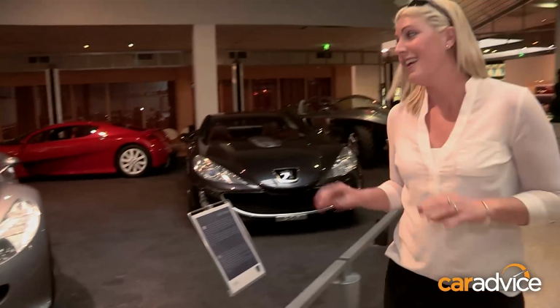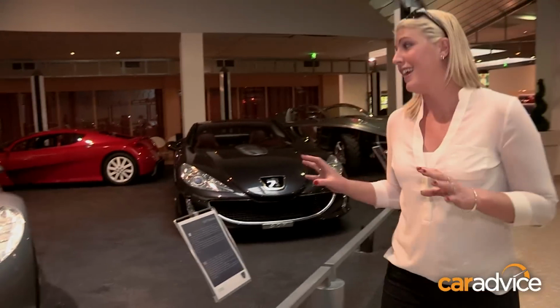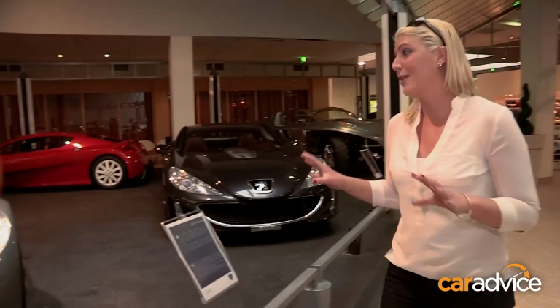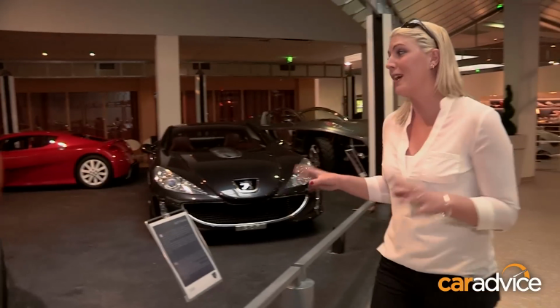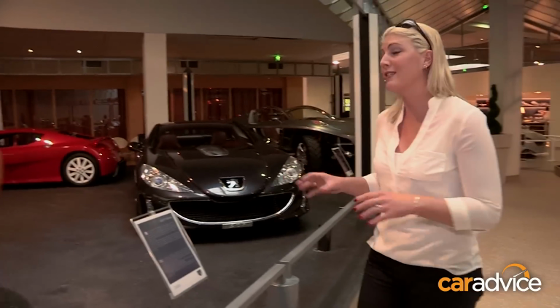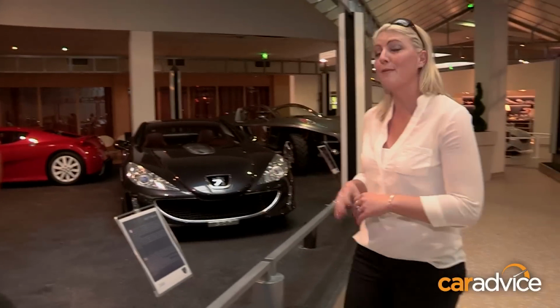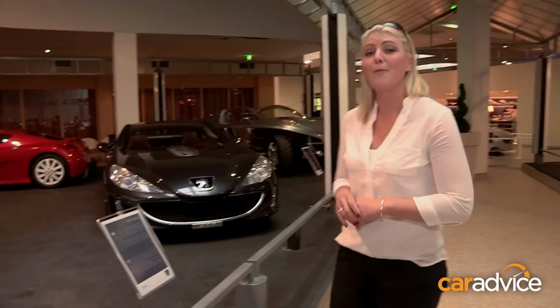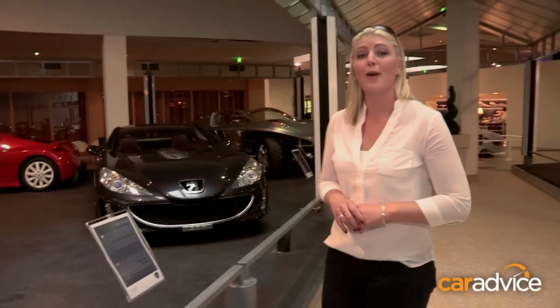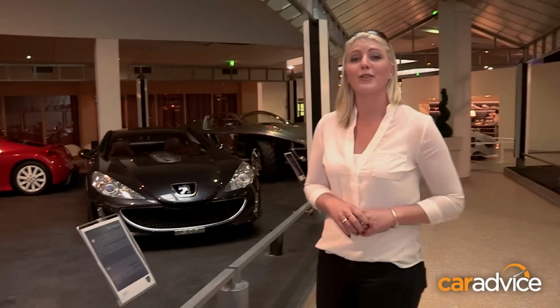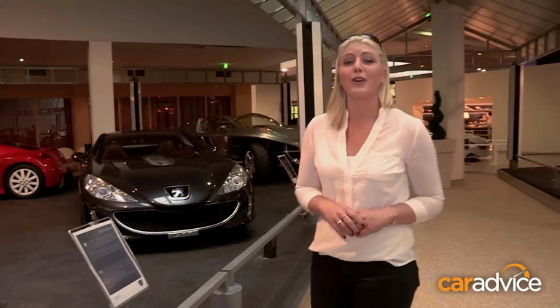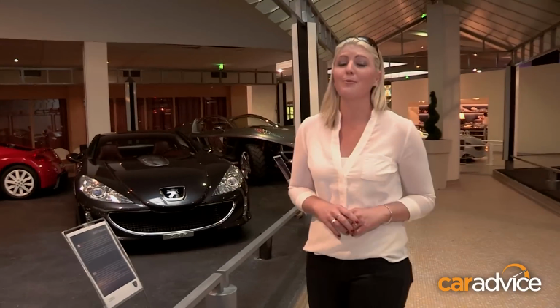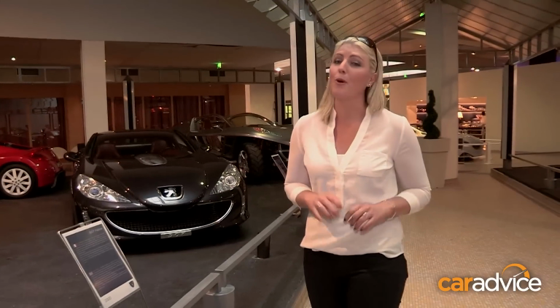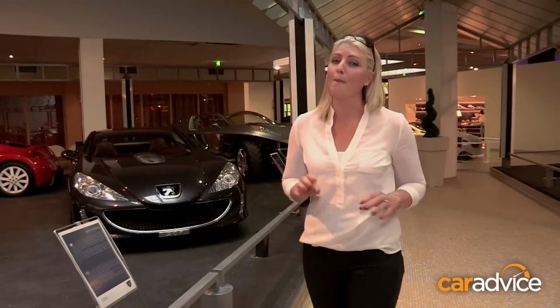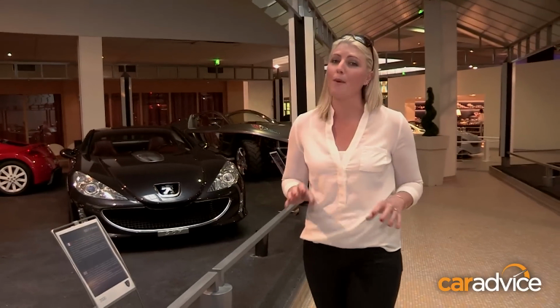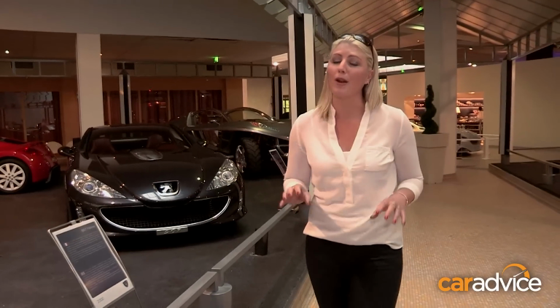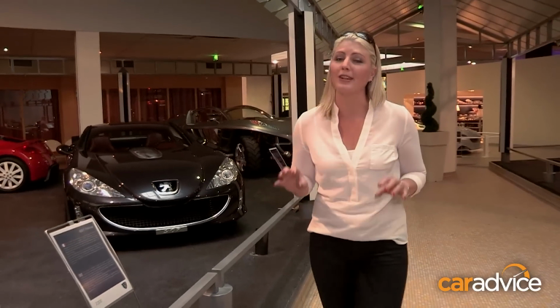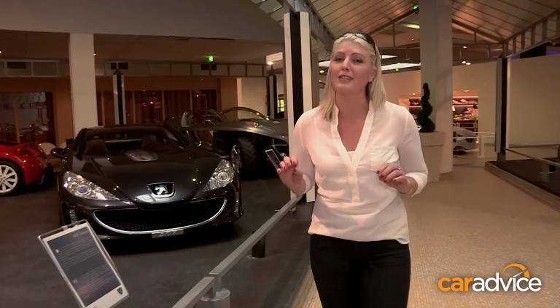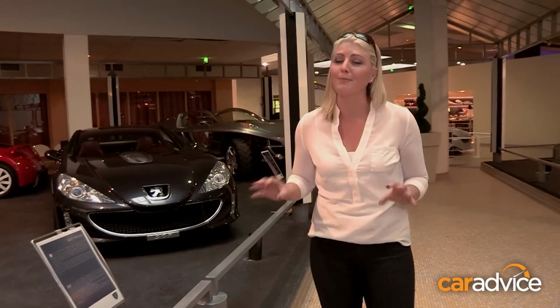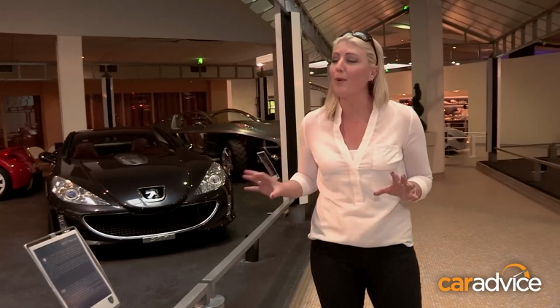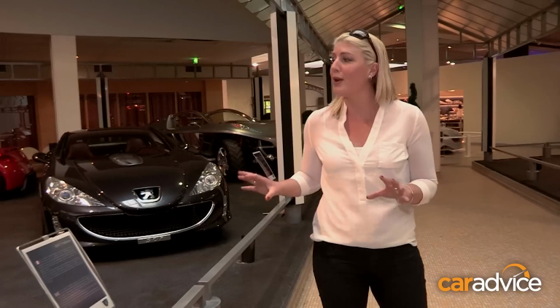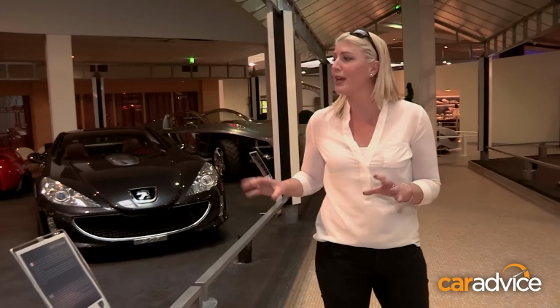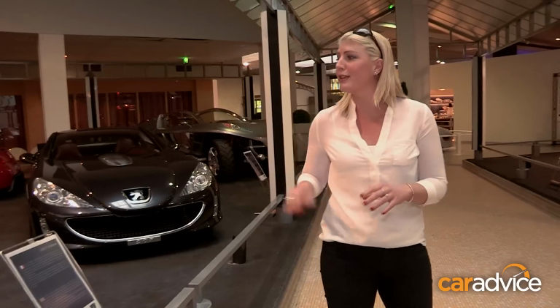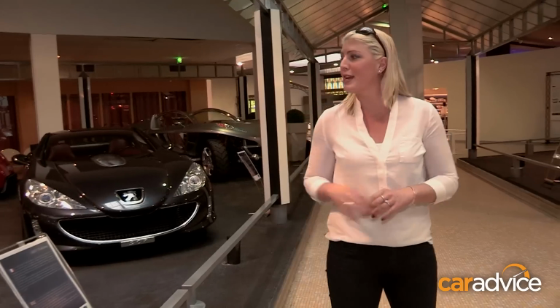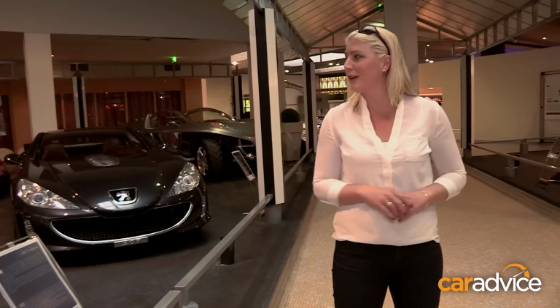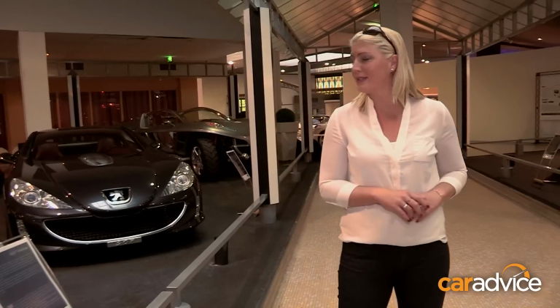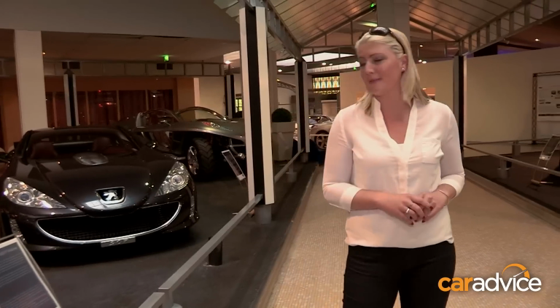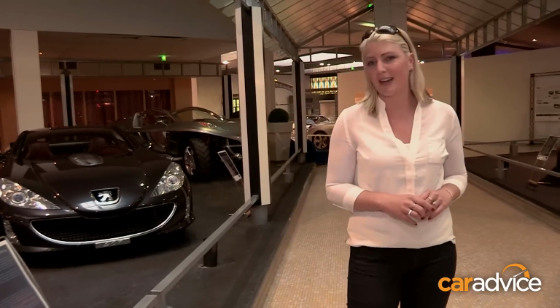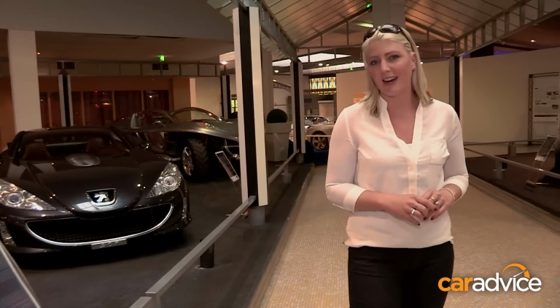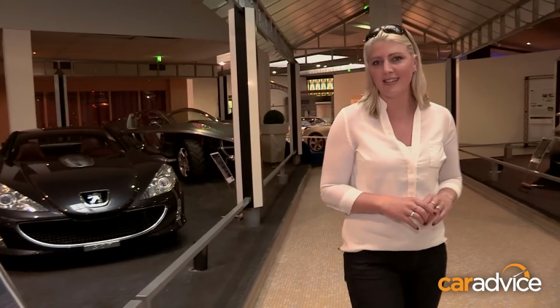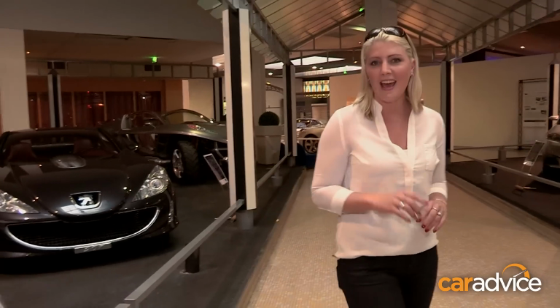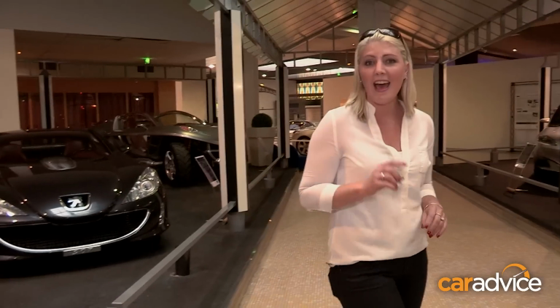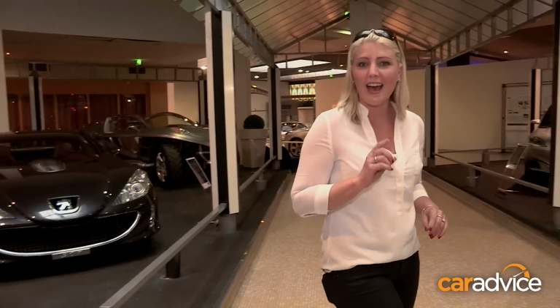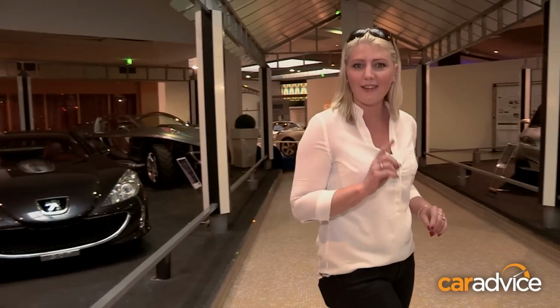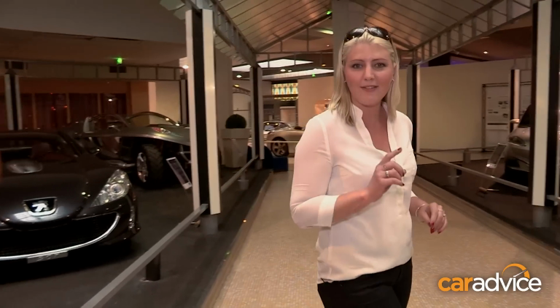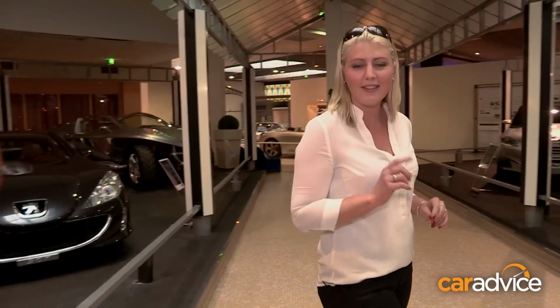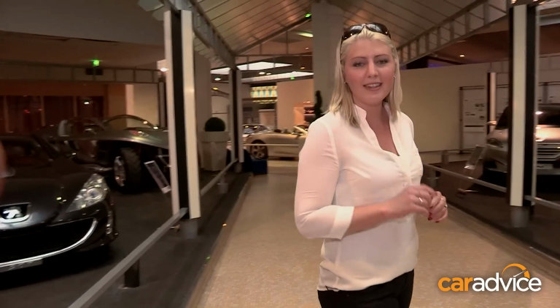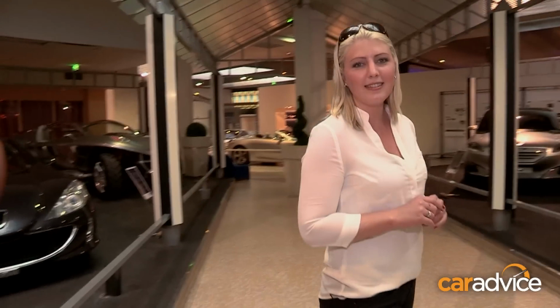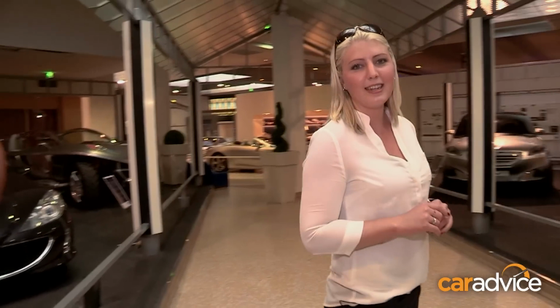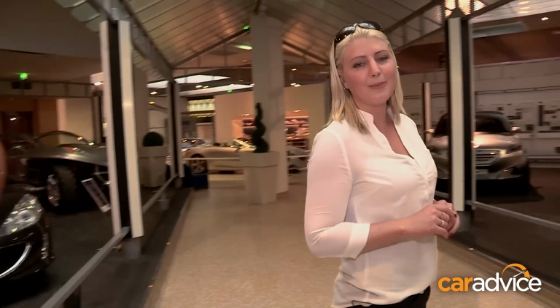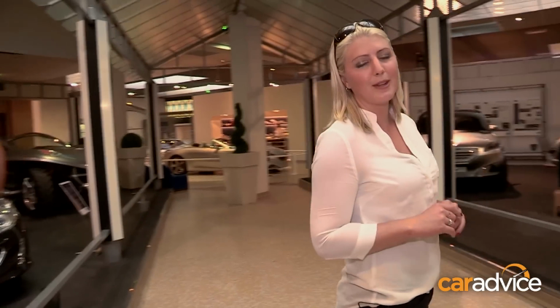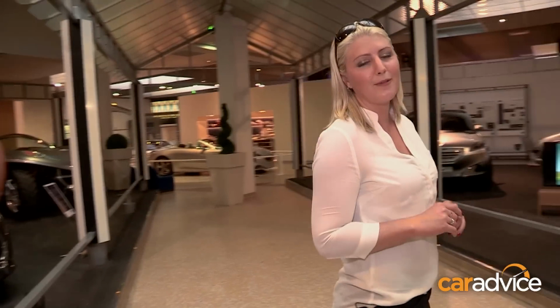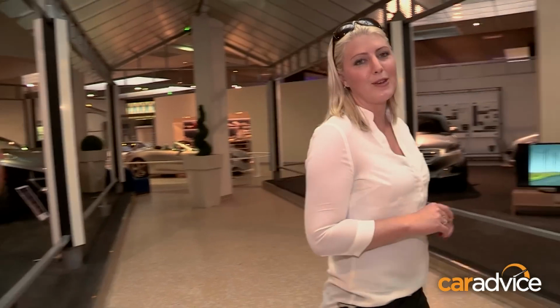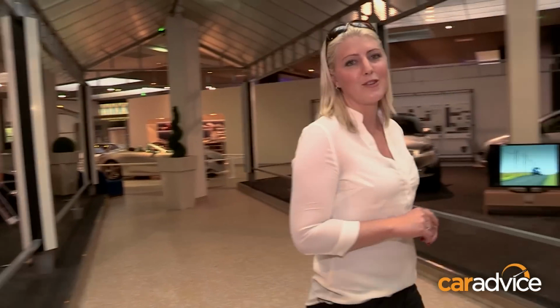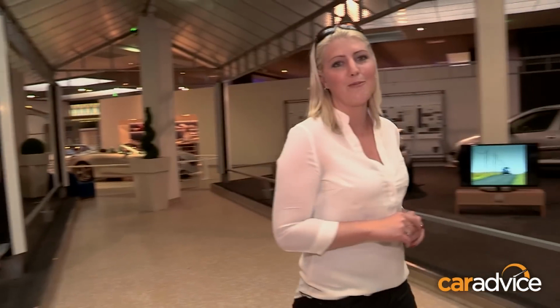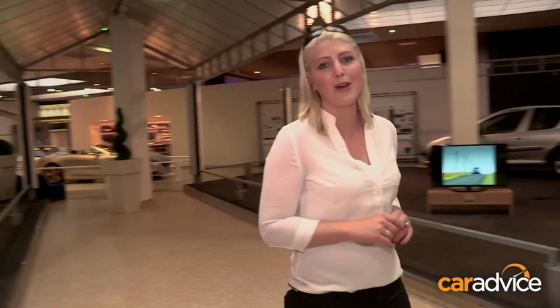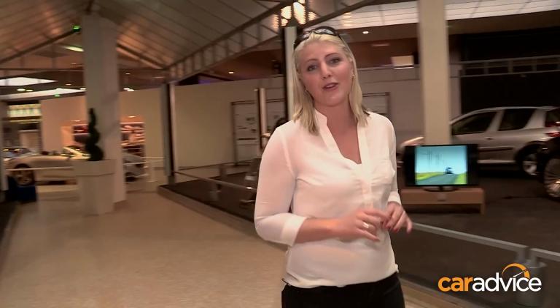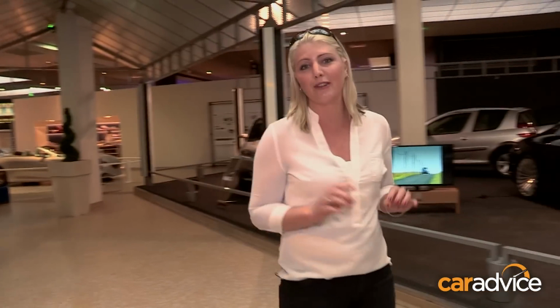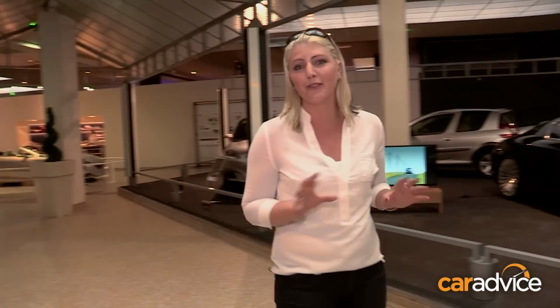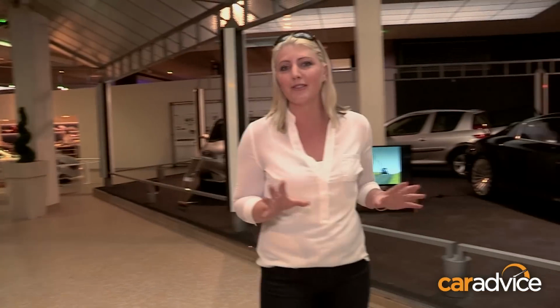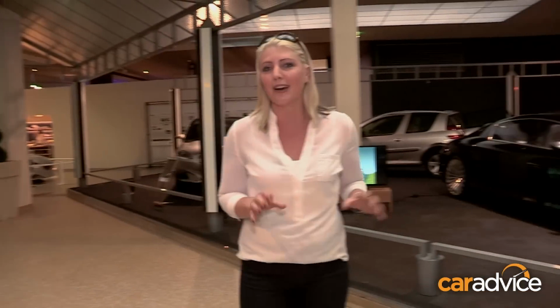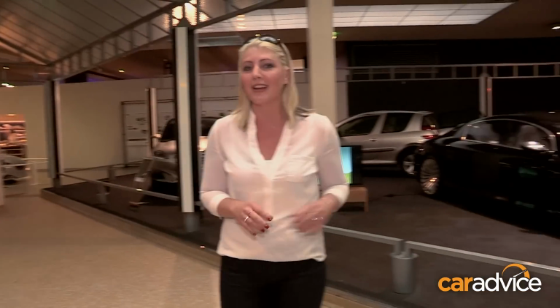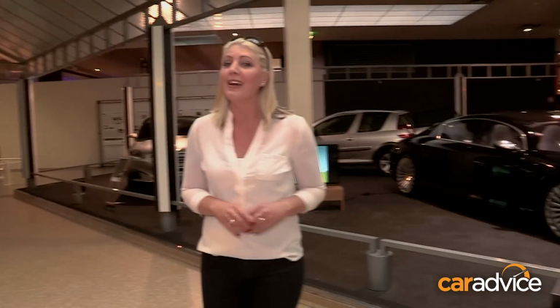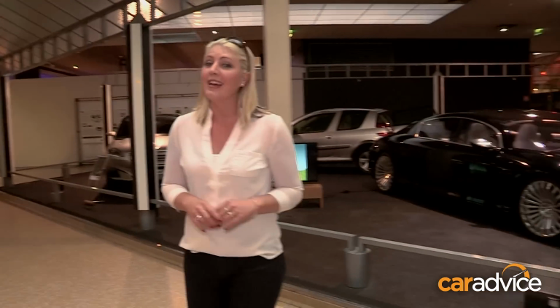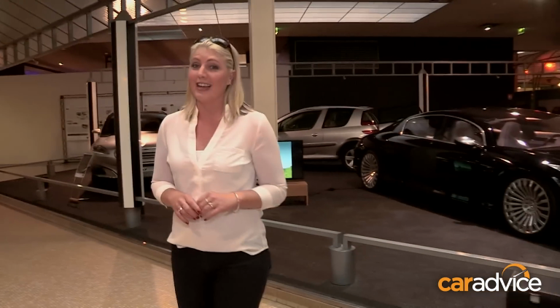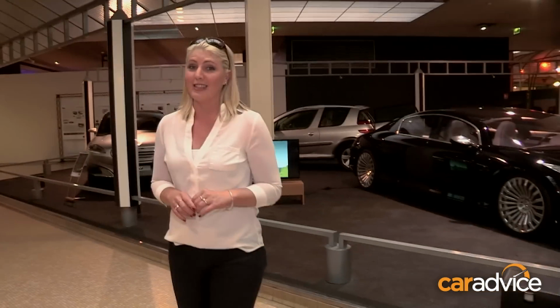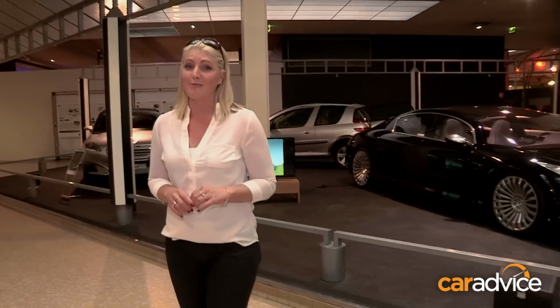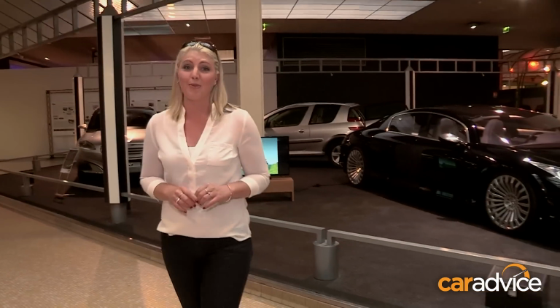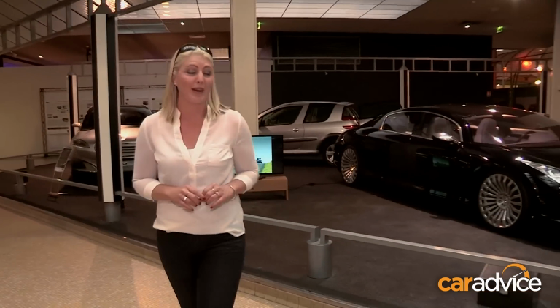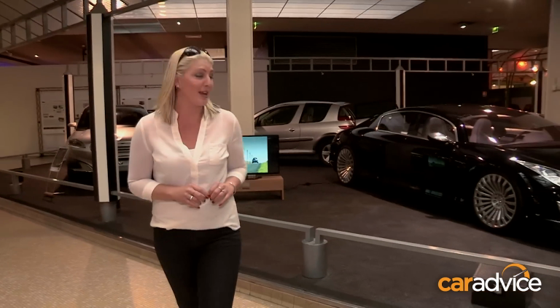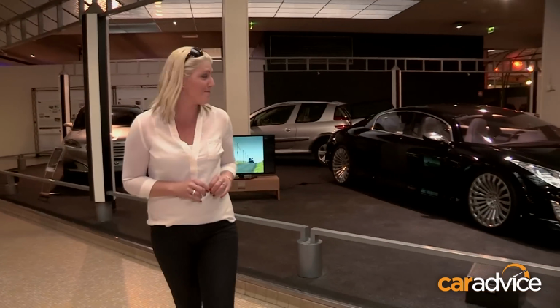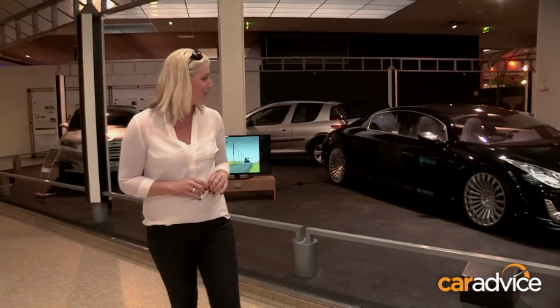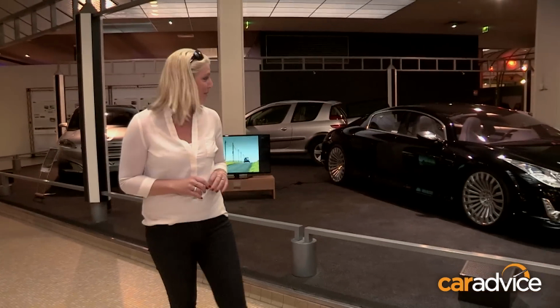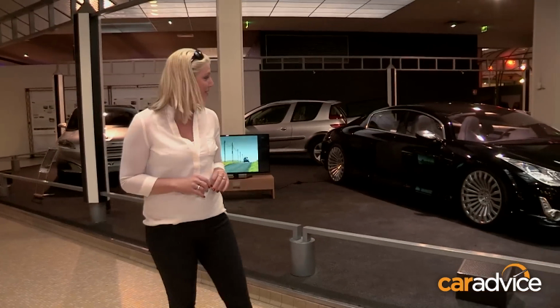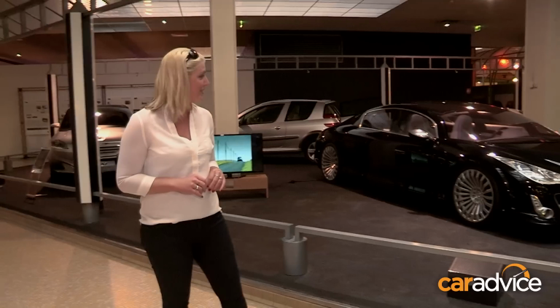Here we have some of Peugeot's more modern, sportier looking concept cars. And if this is what the future of Peugeot looks like, it's pretty impressive.